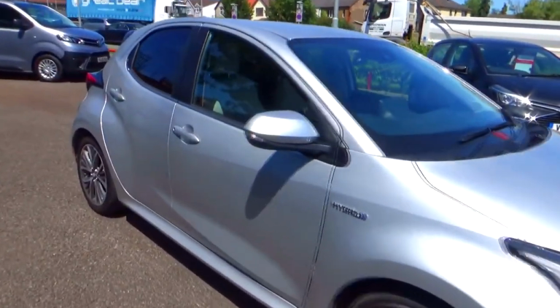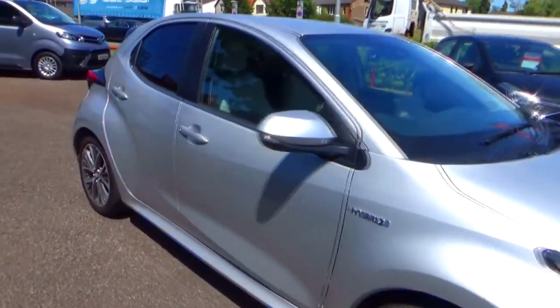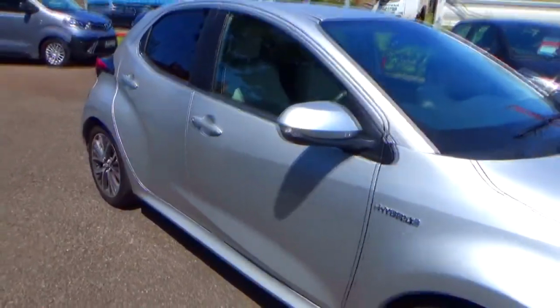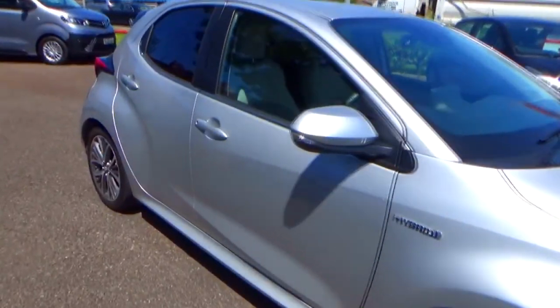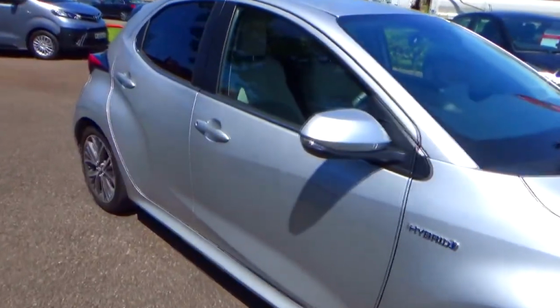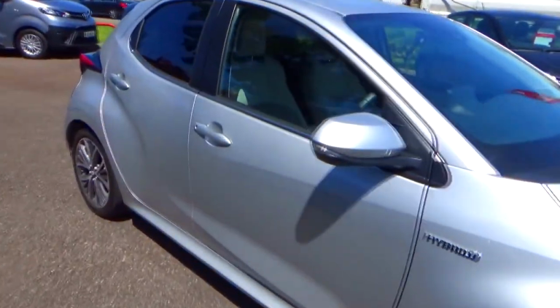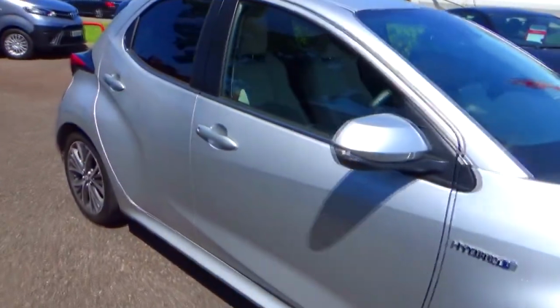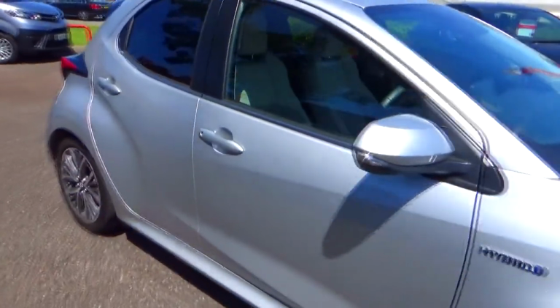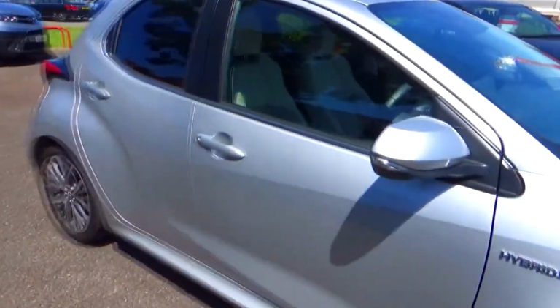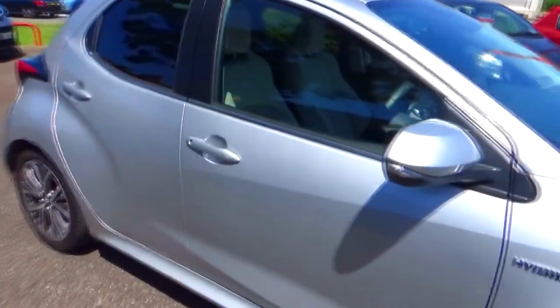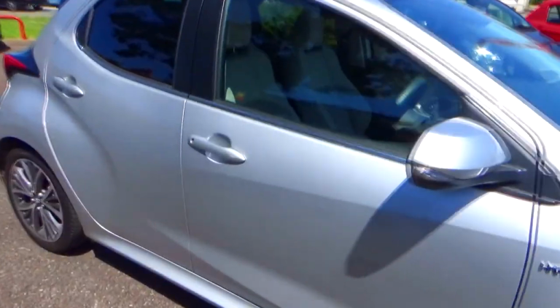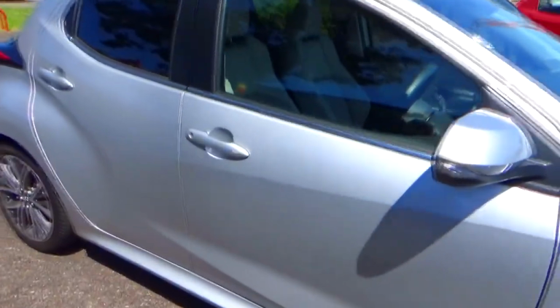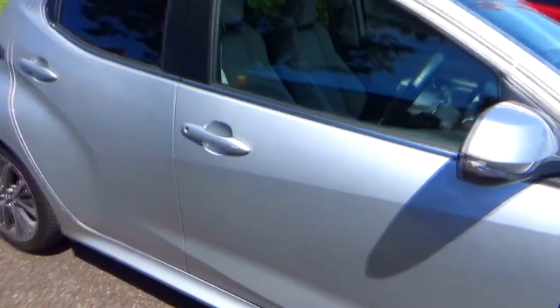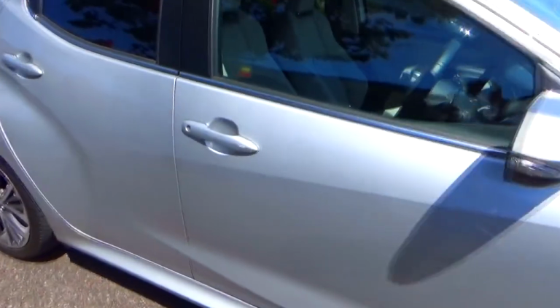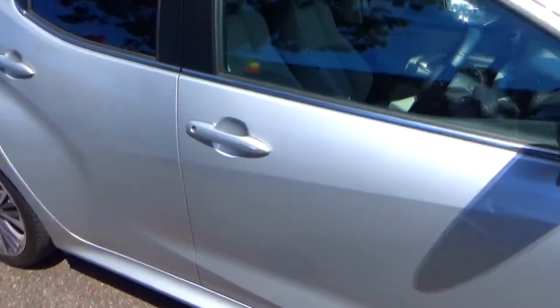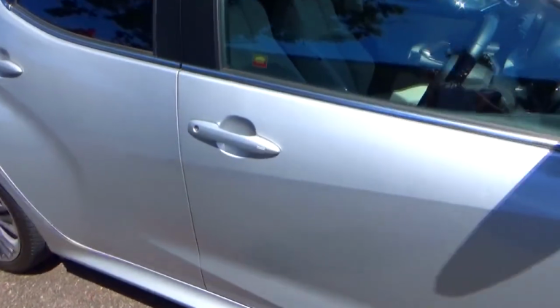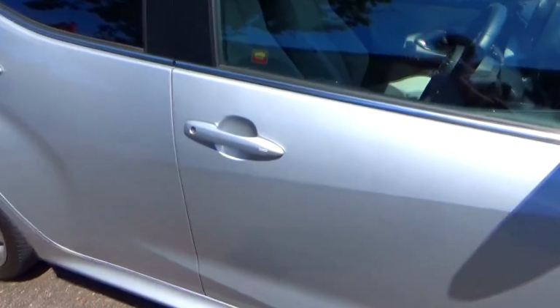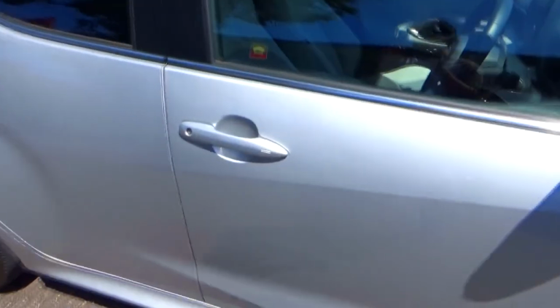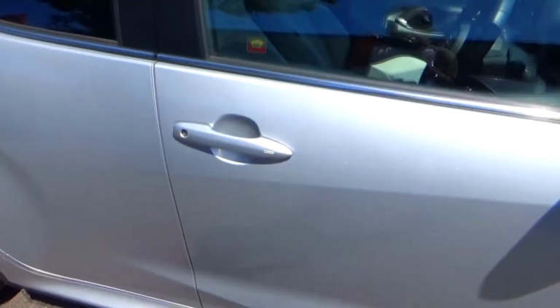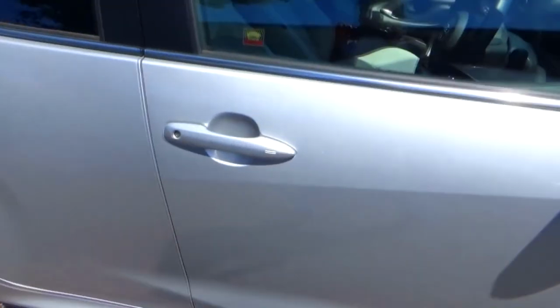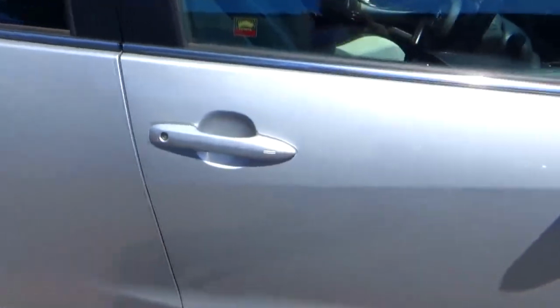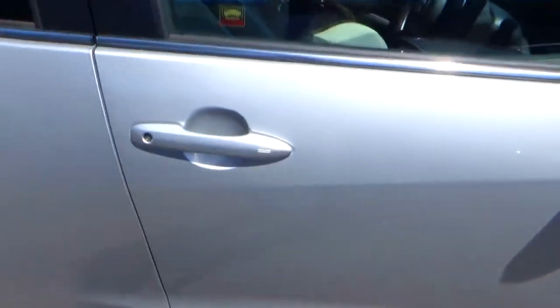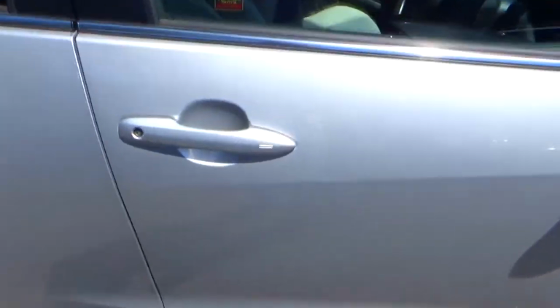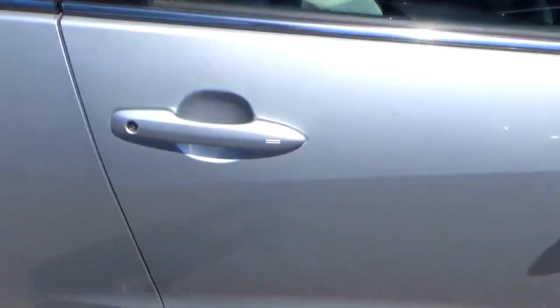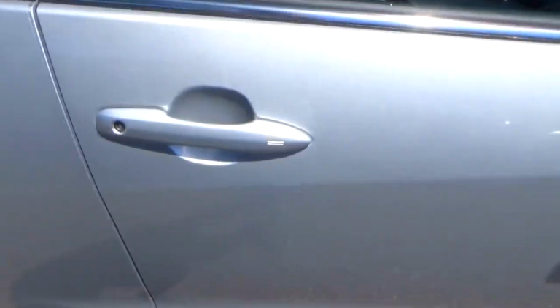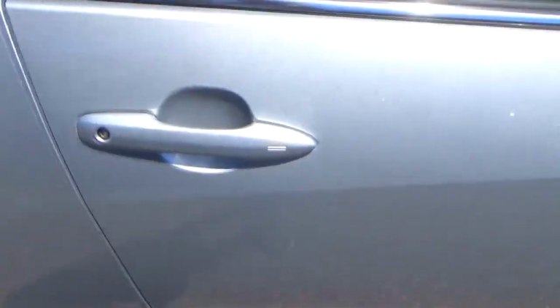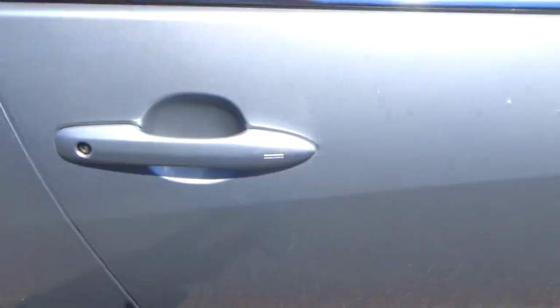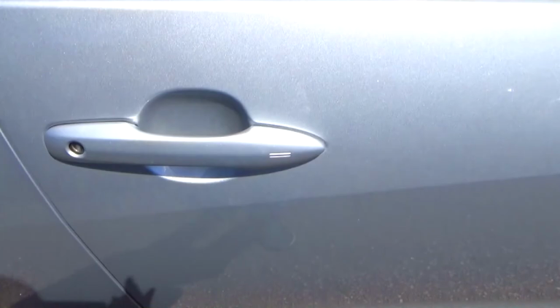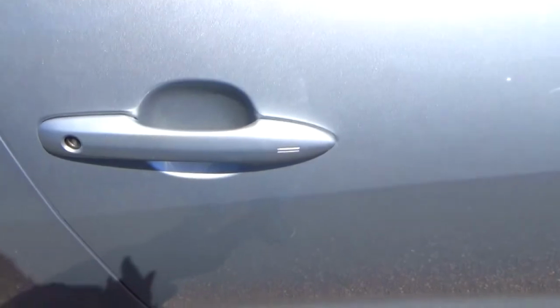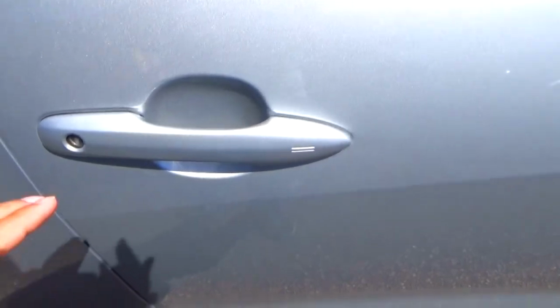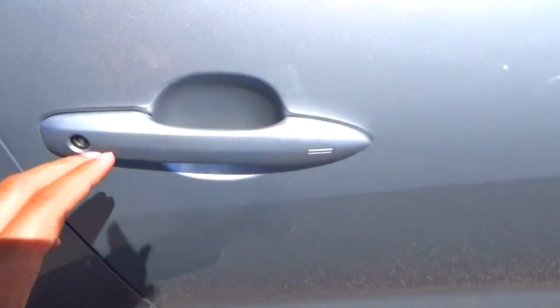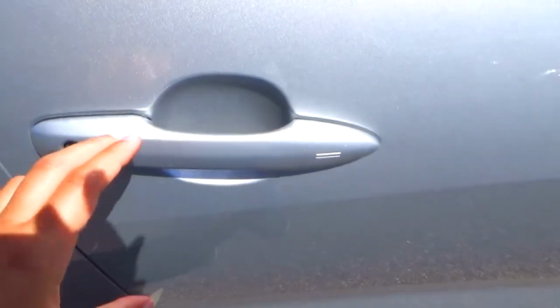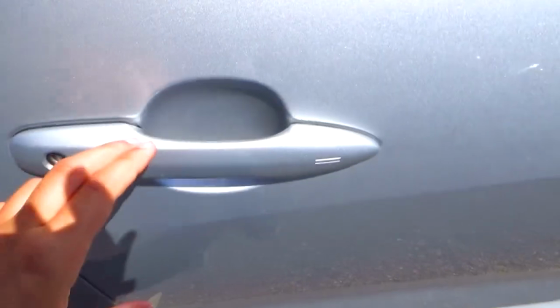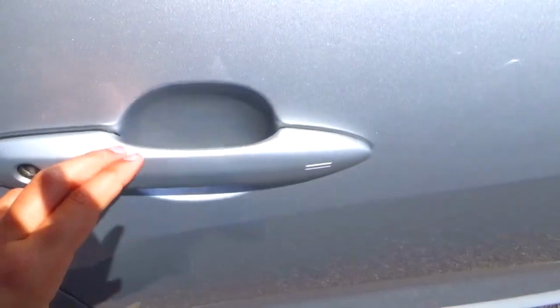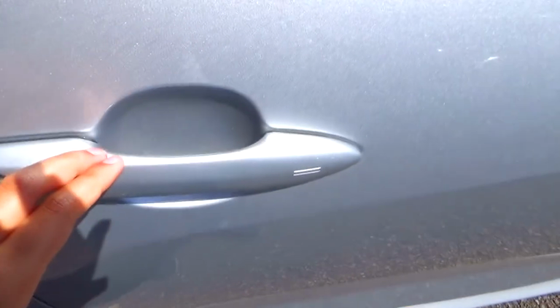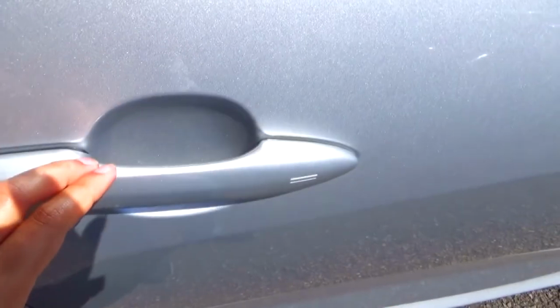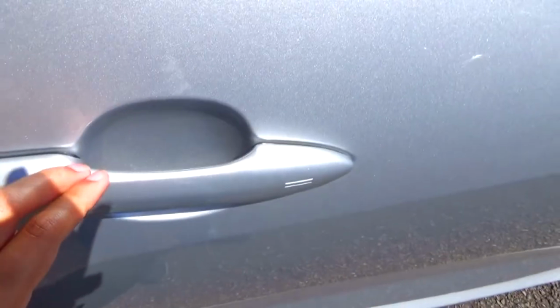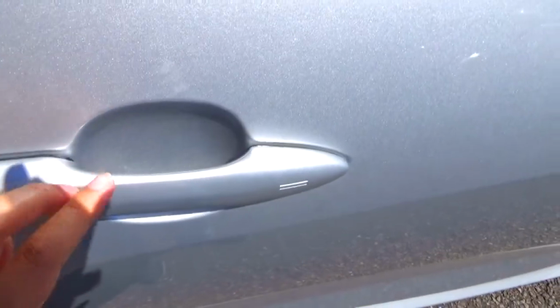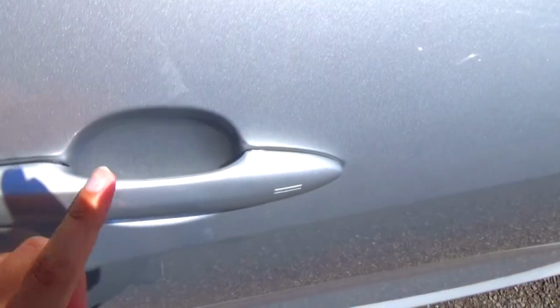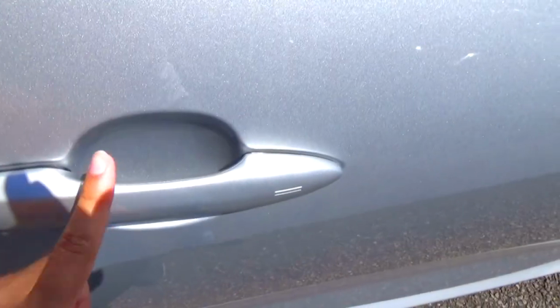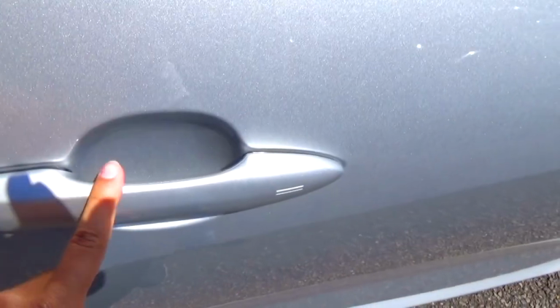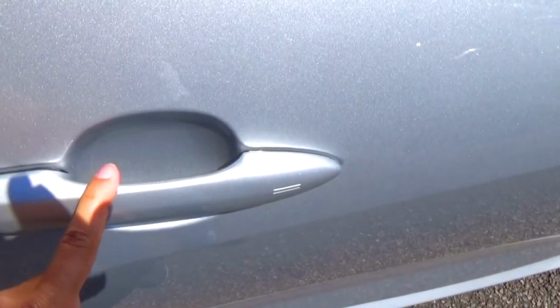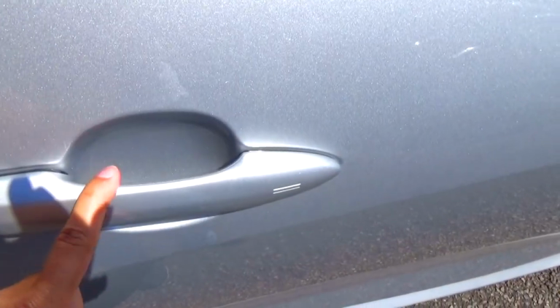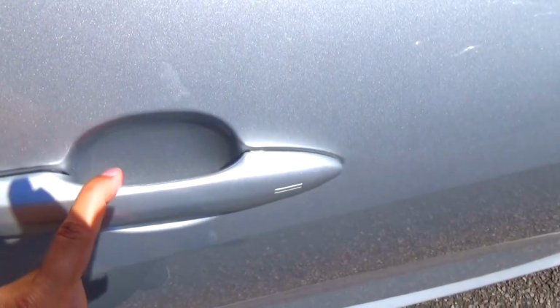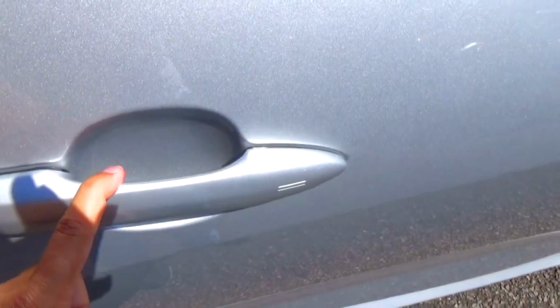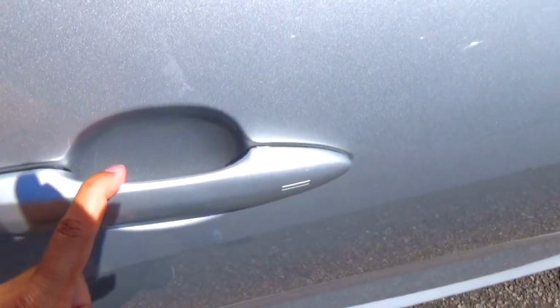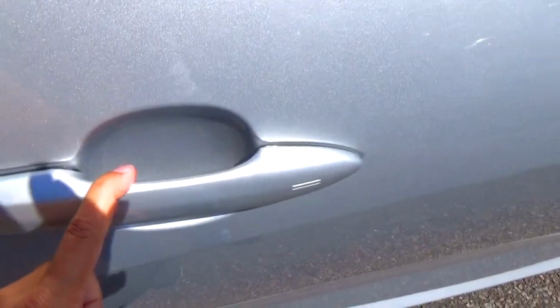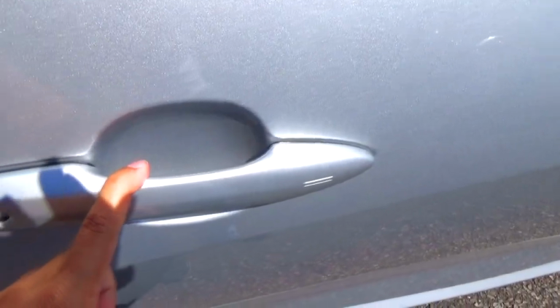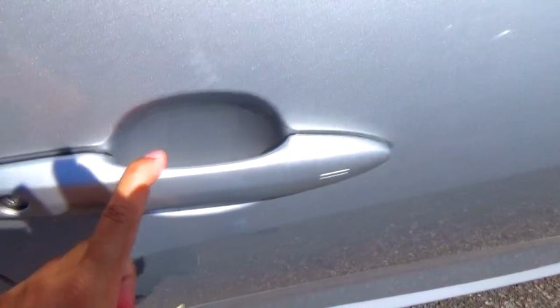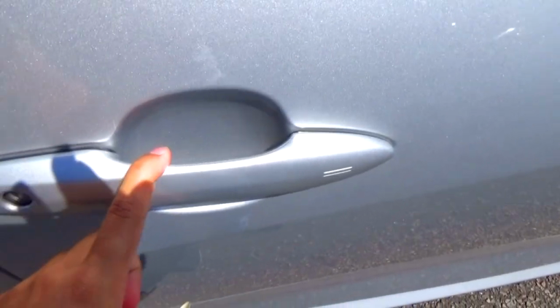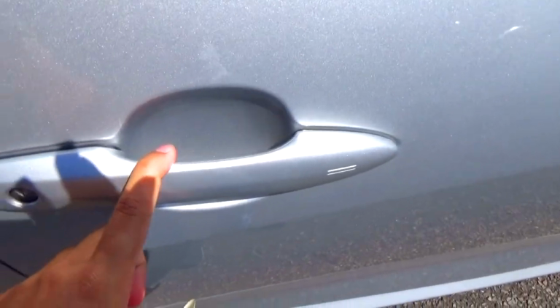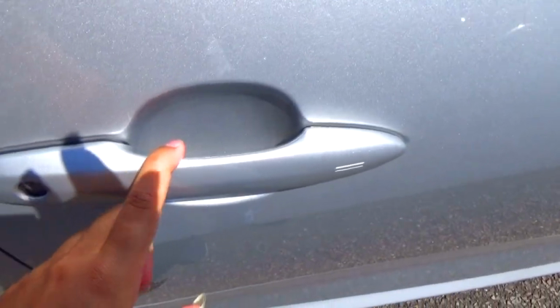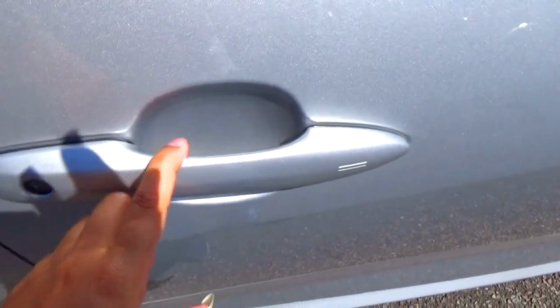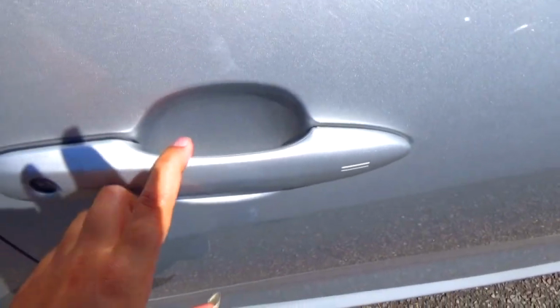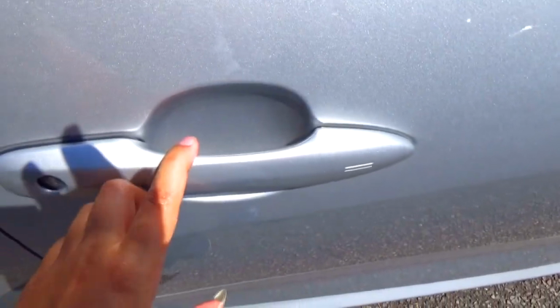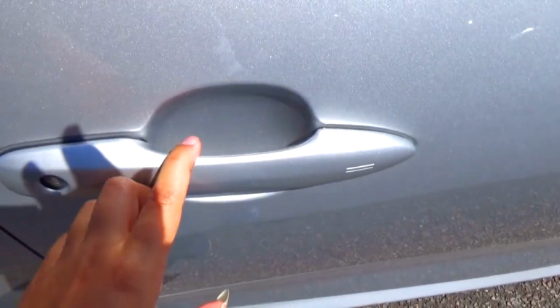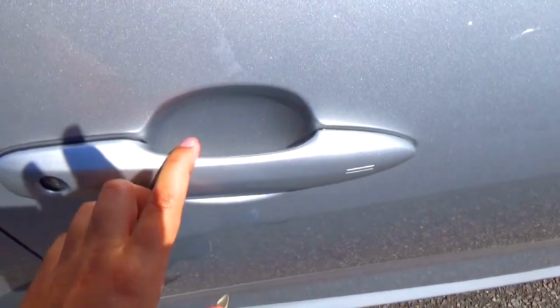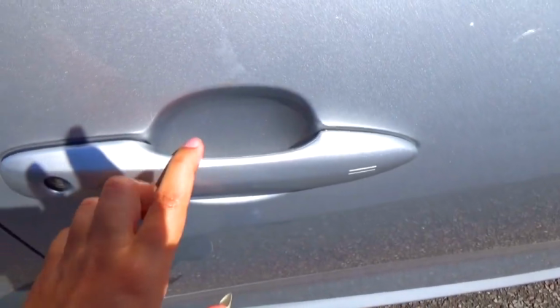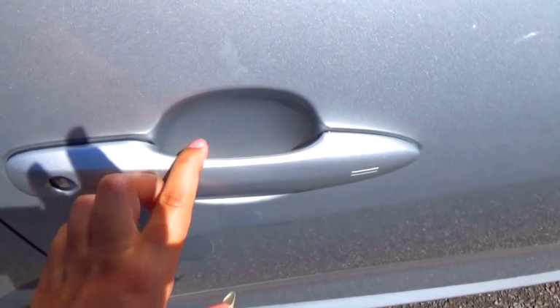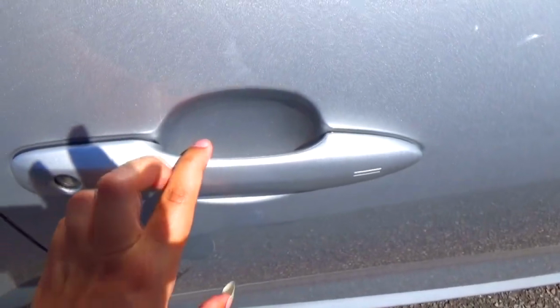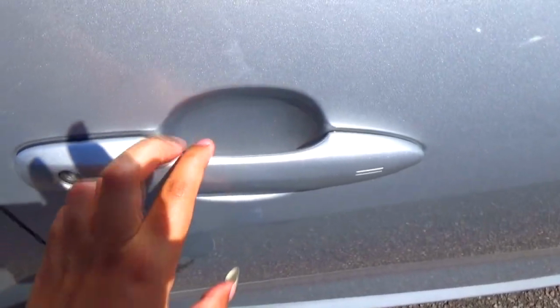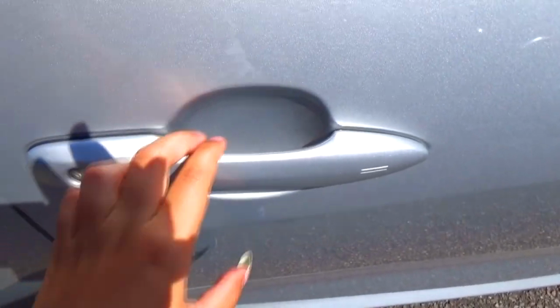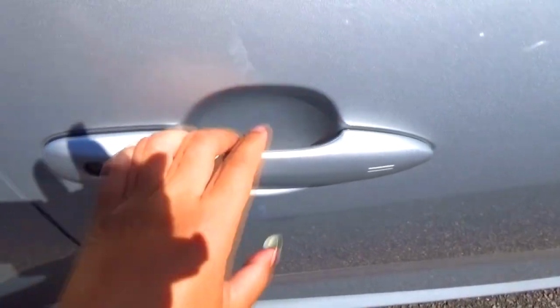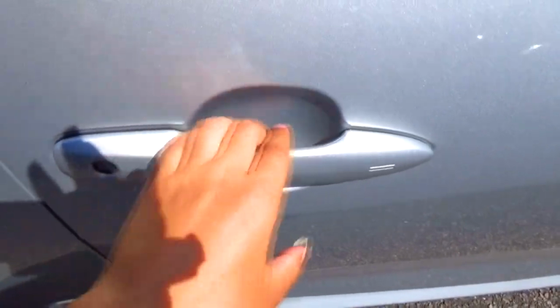The exterior colour is Tyrol Silver. The XL trim comes as standard with keyless entry.